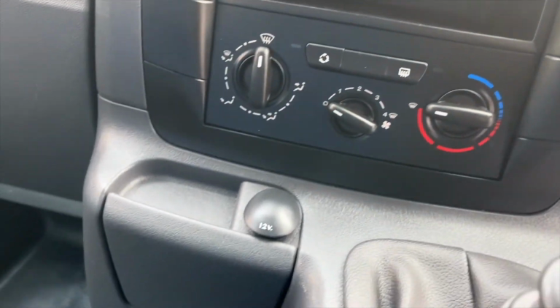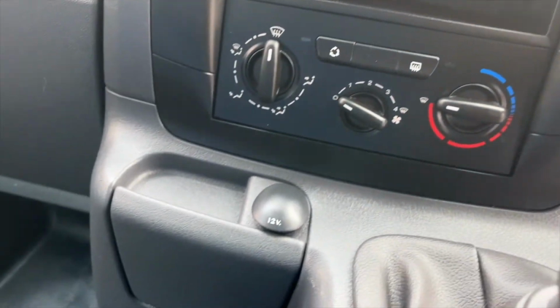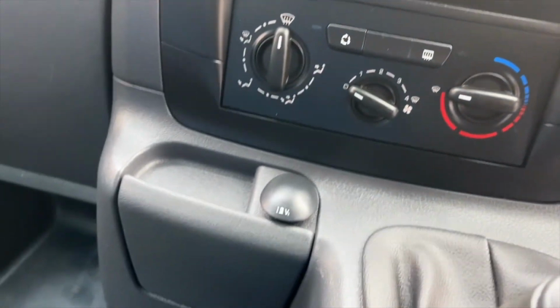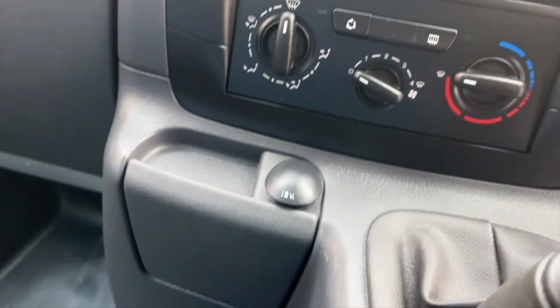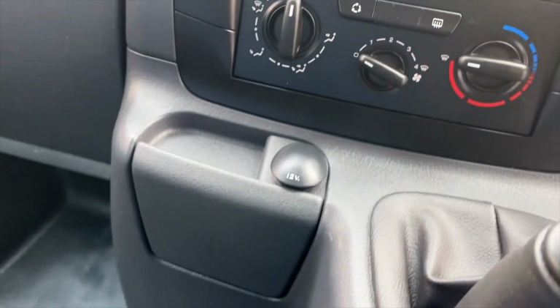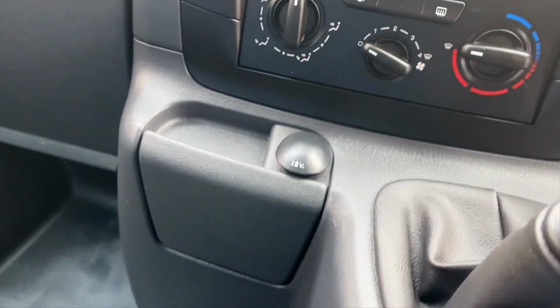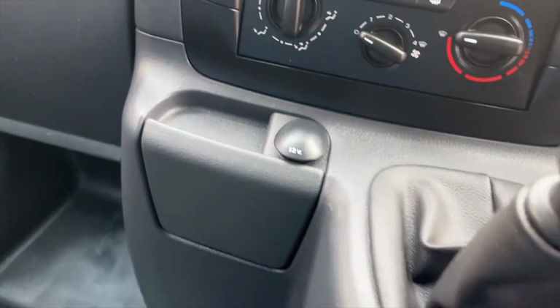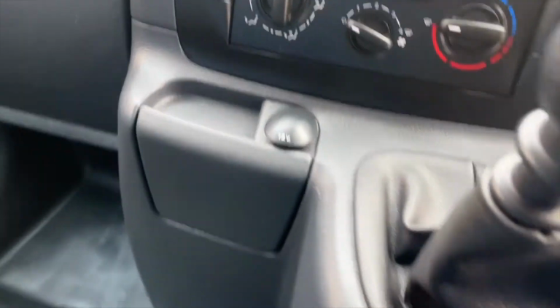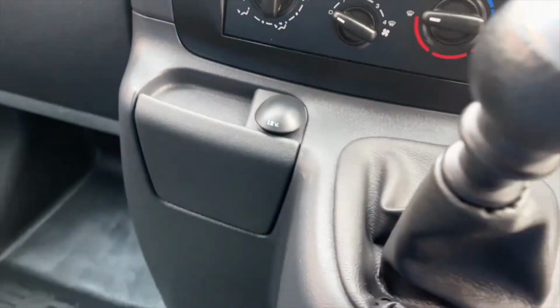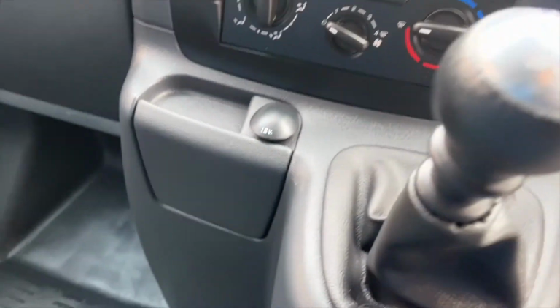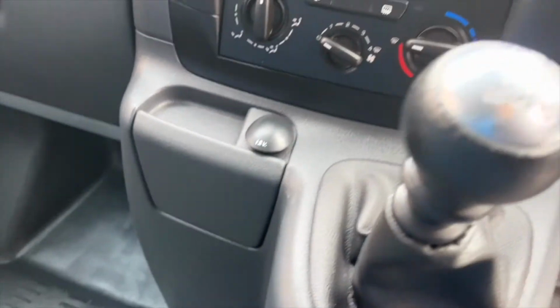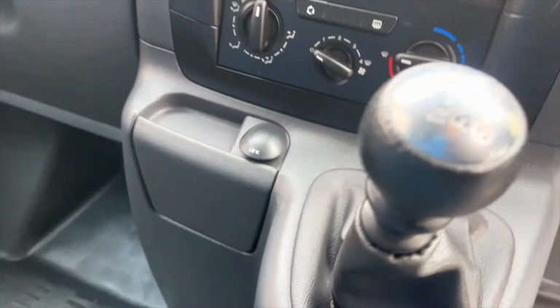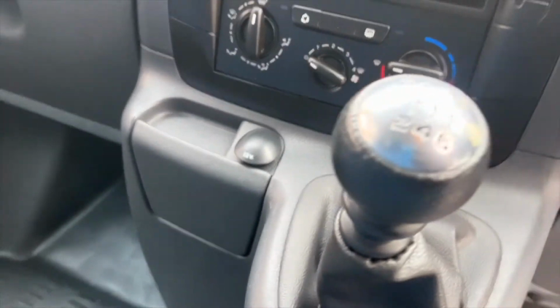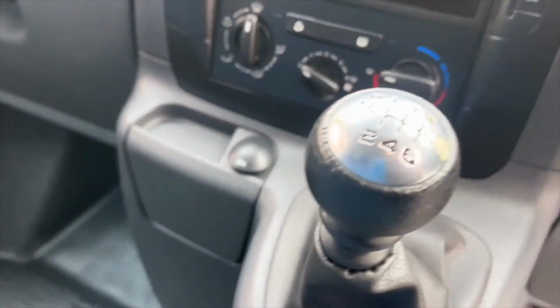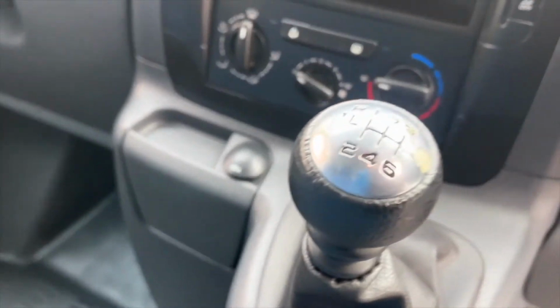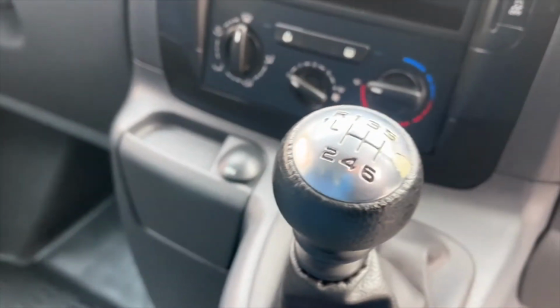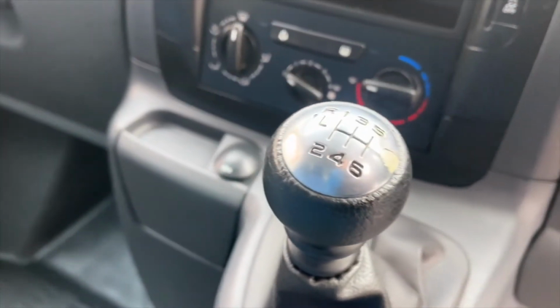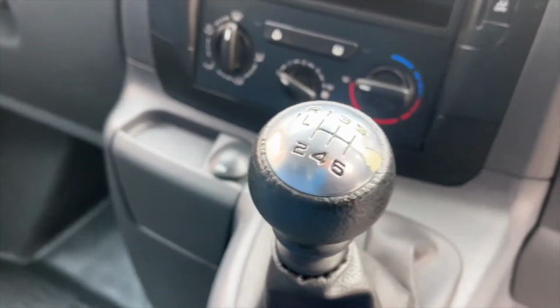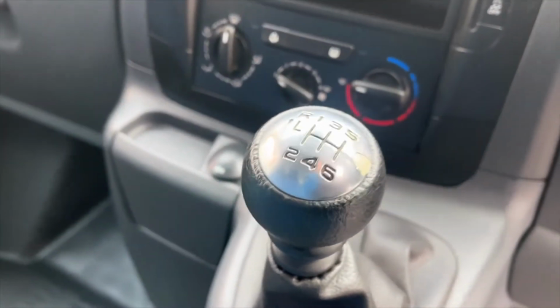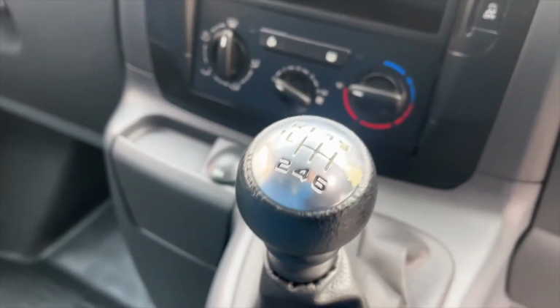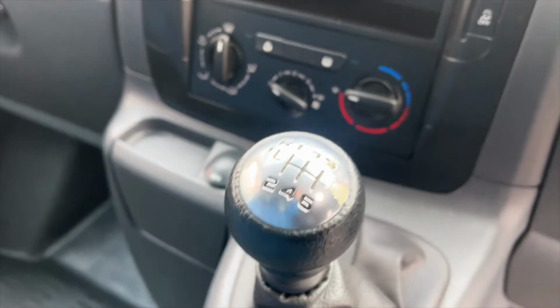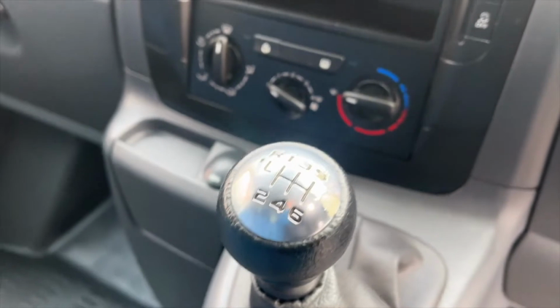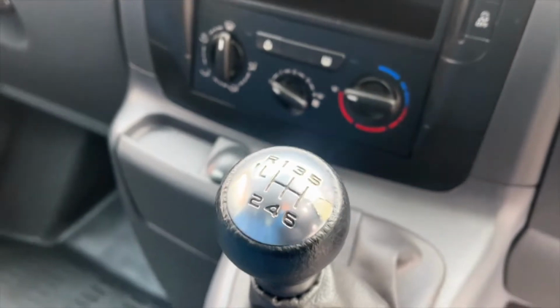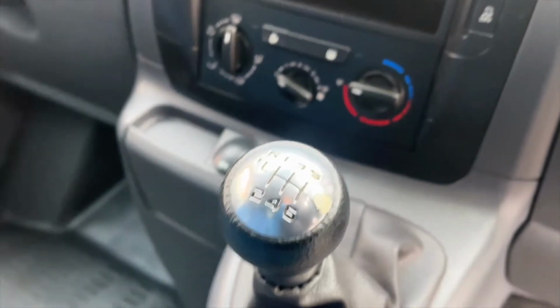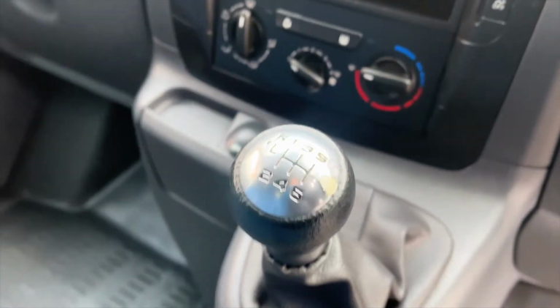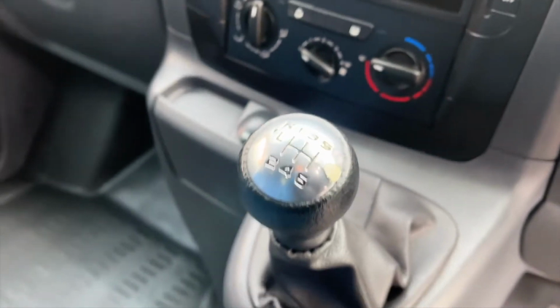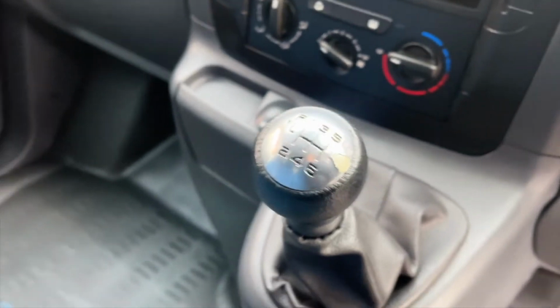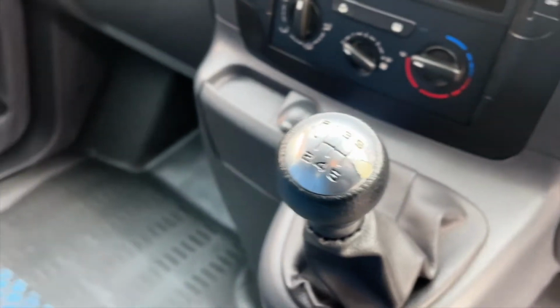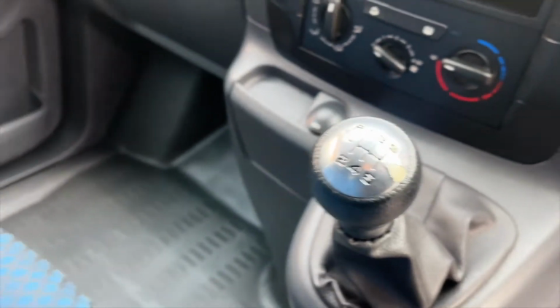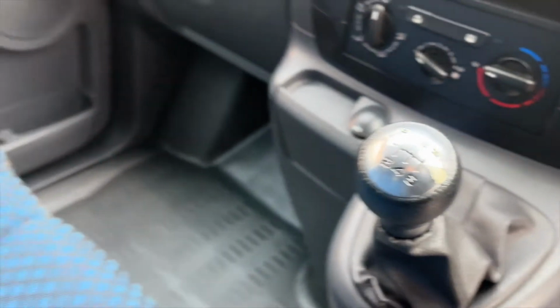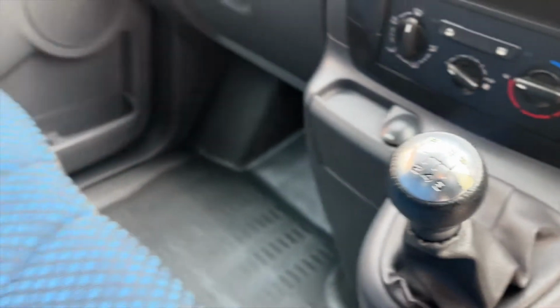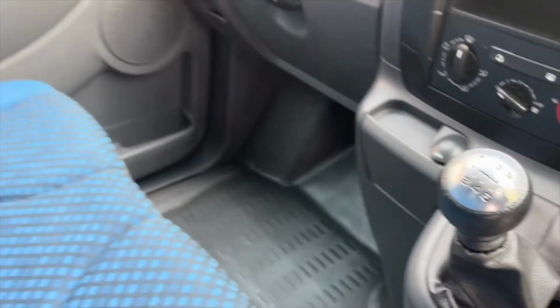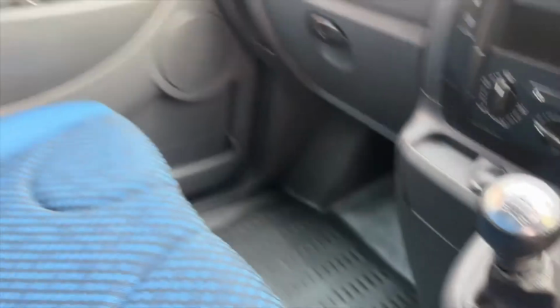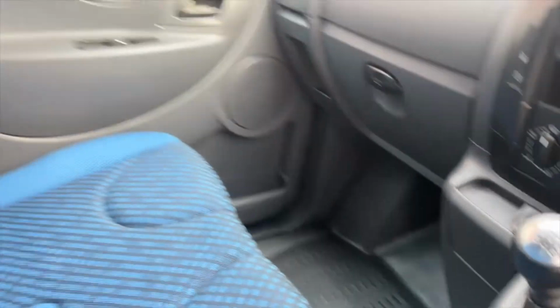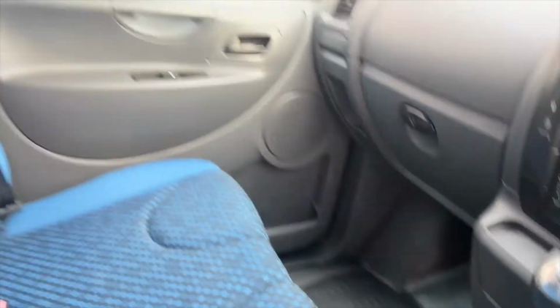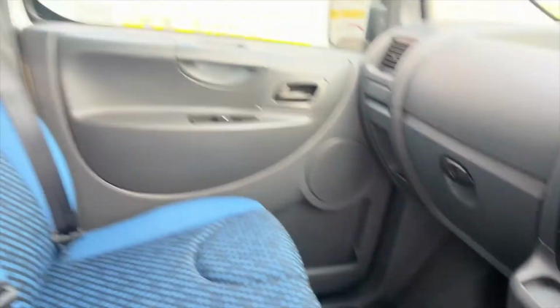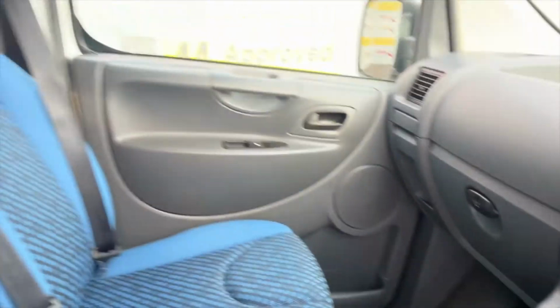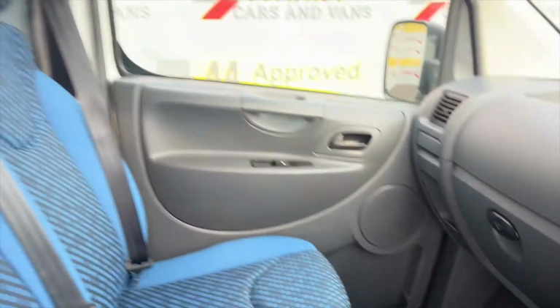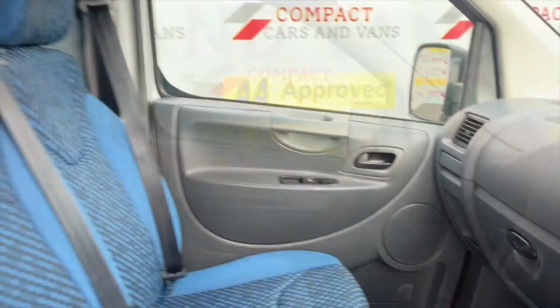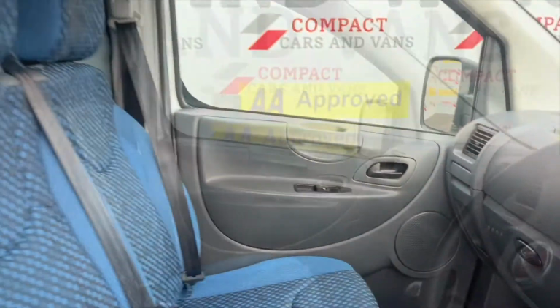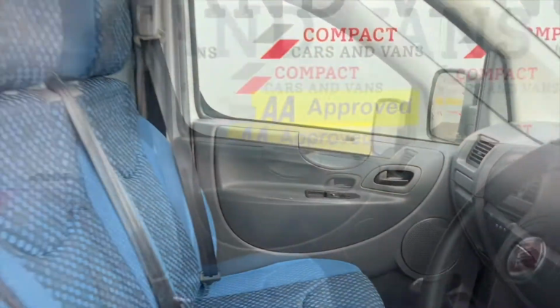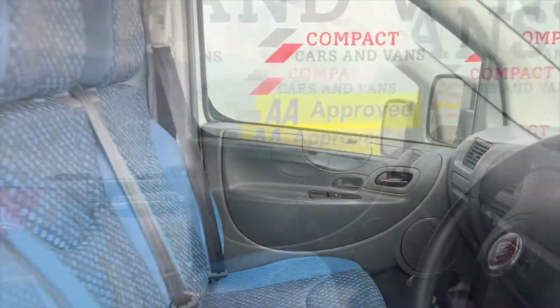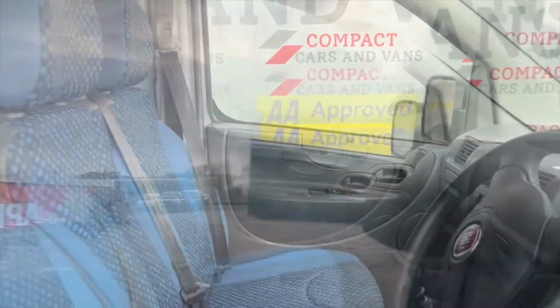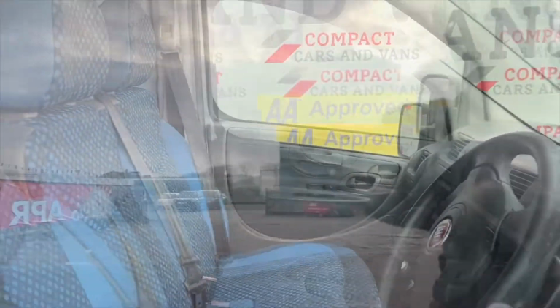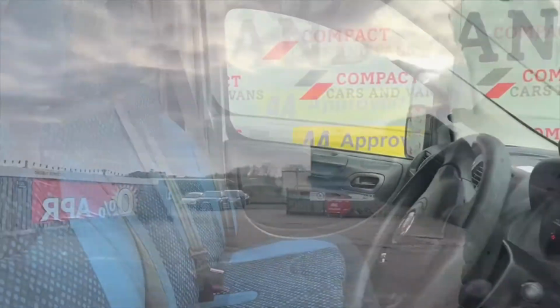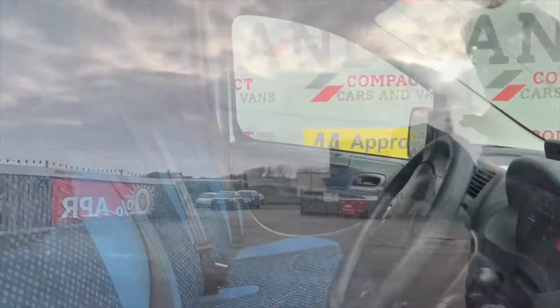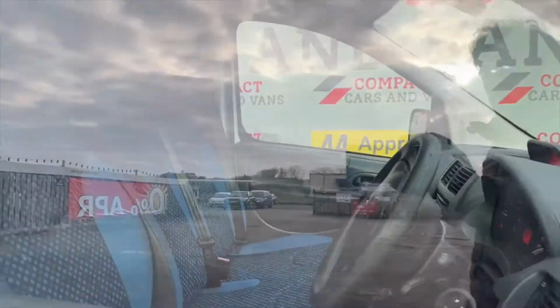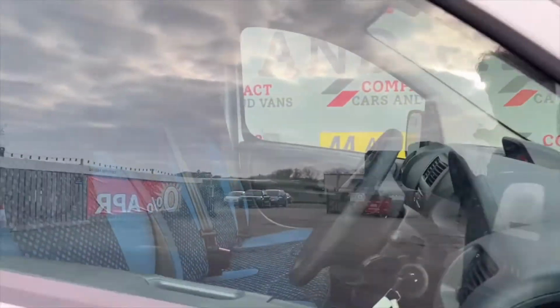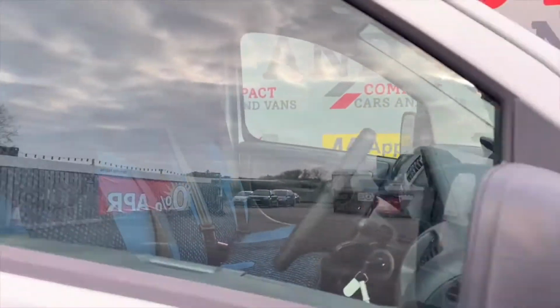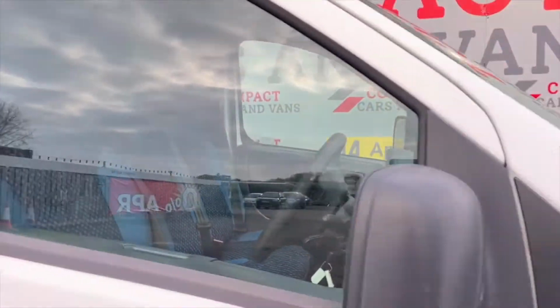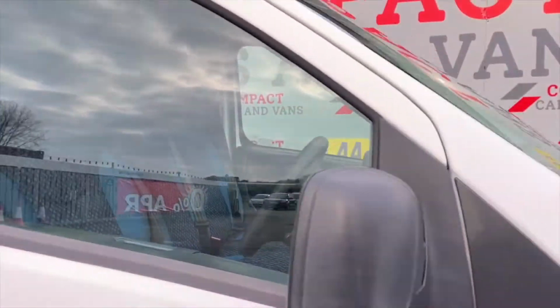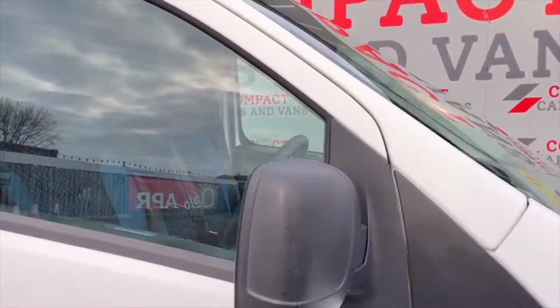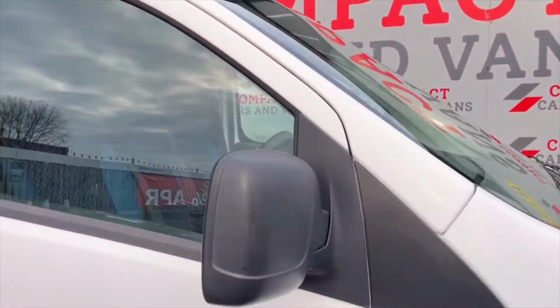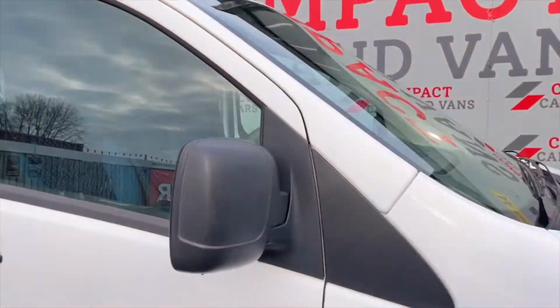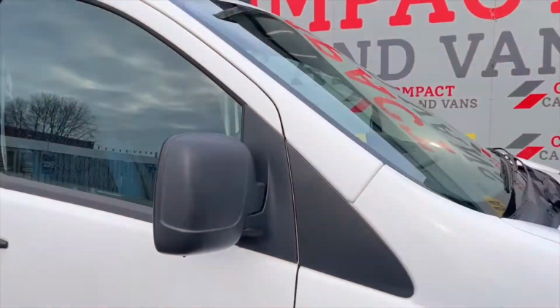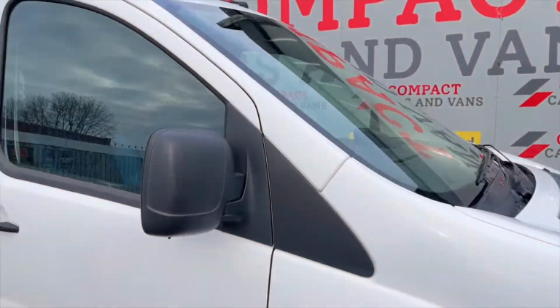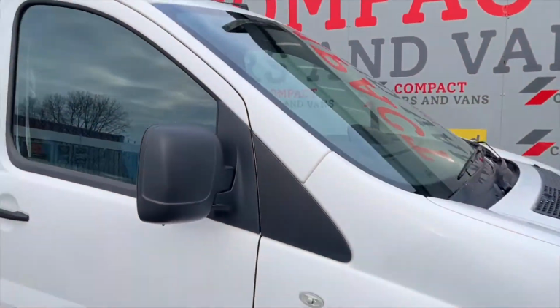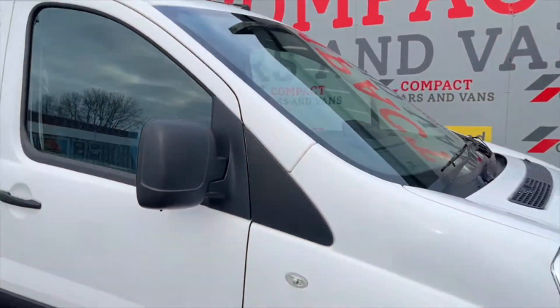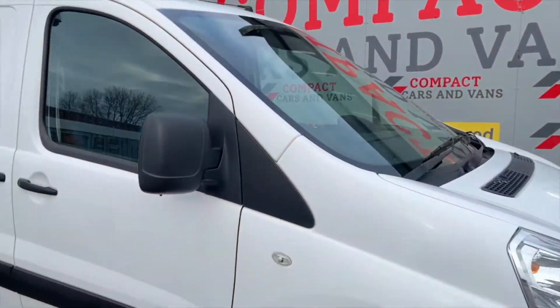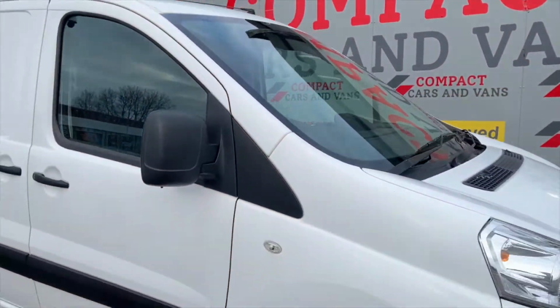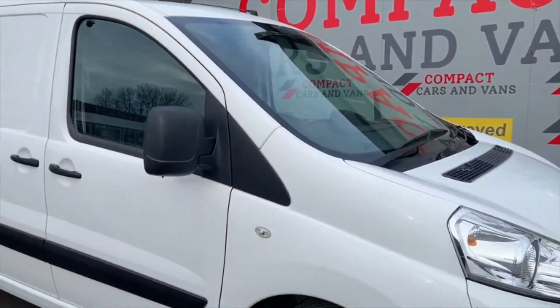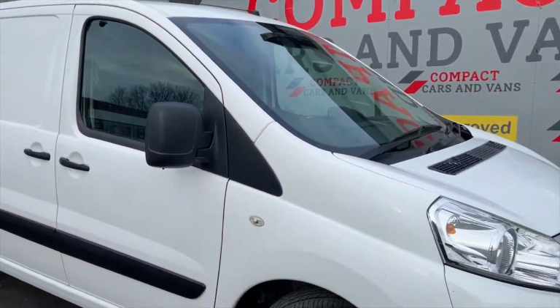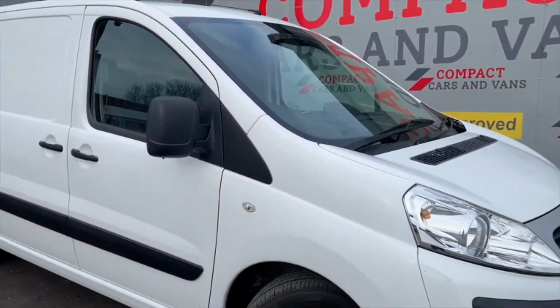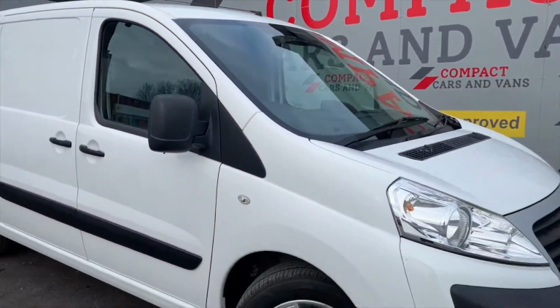If you like the look and sound of this vehicle then pop down to Compact Cars and Vans to give yourself a look, test drive, or give us a call to book yourself a test drive.